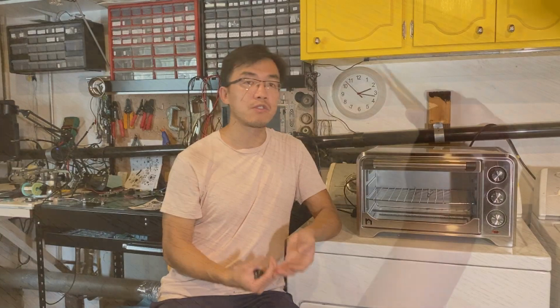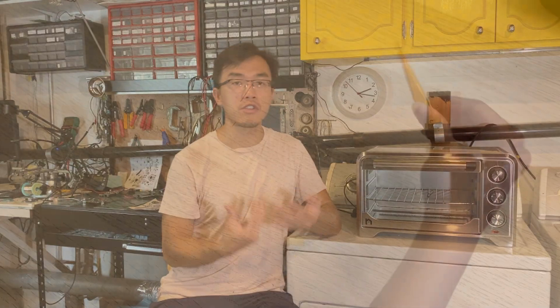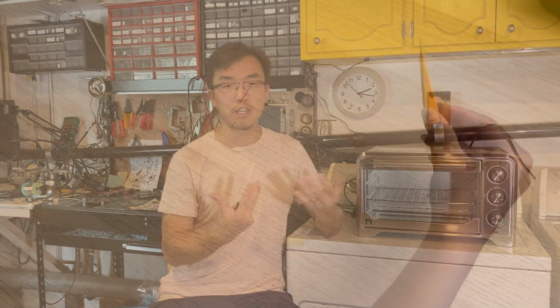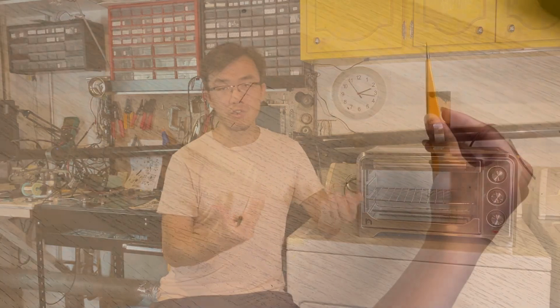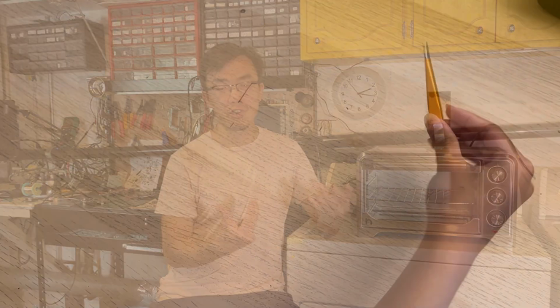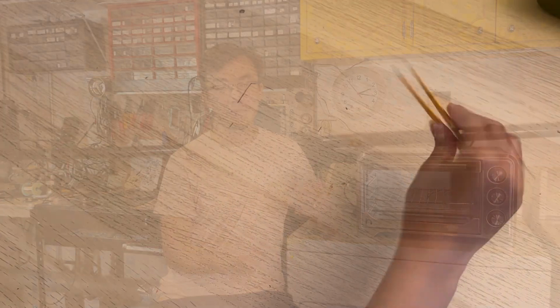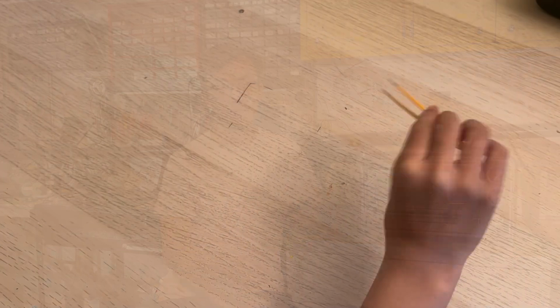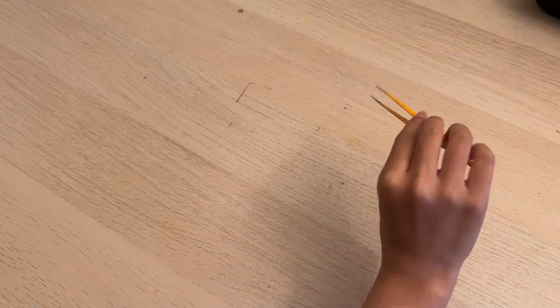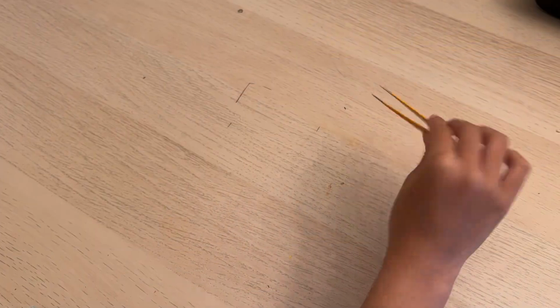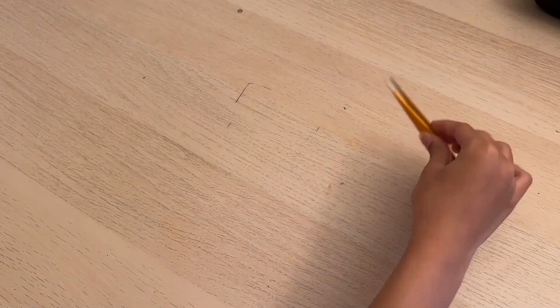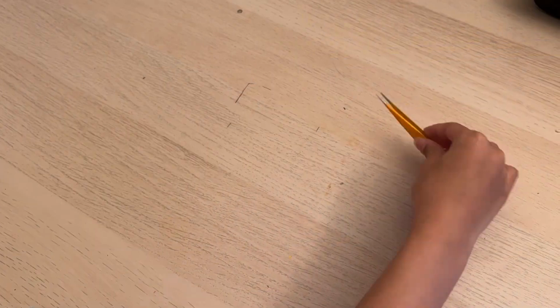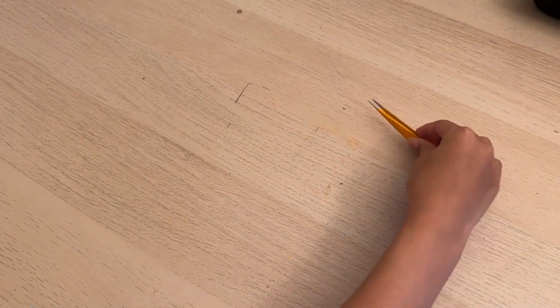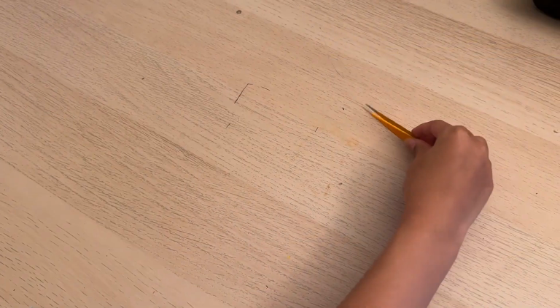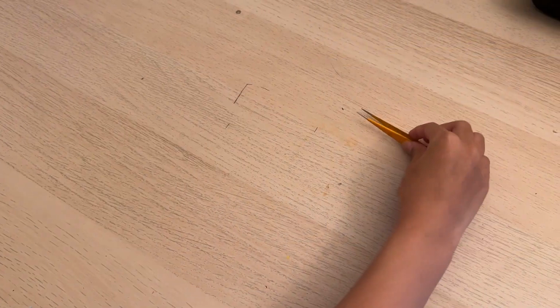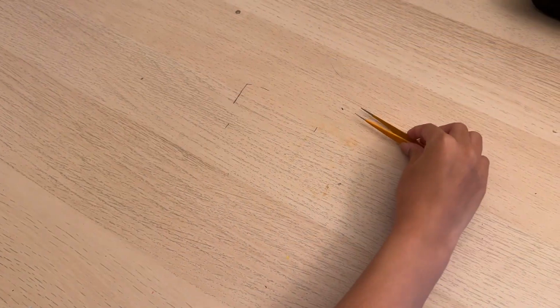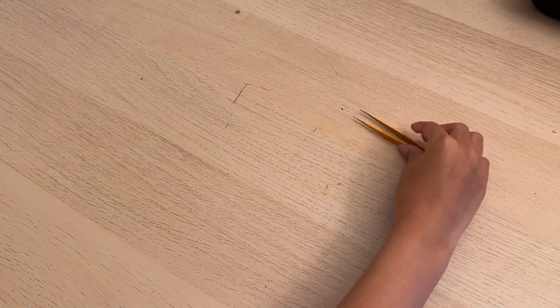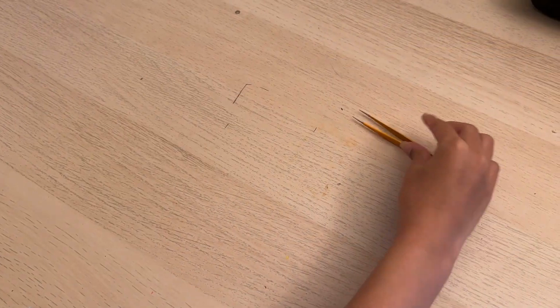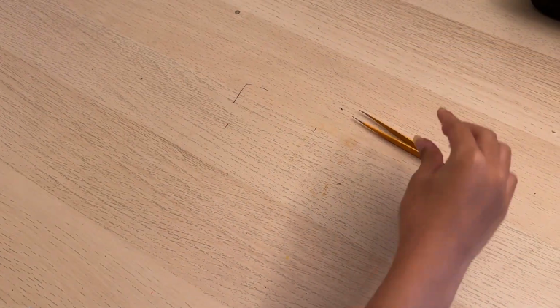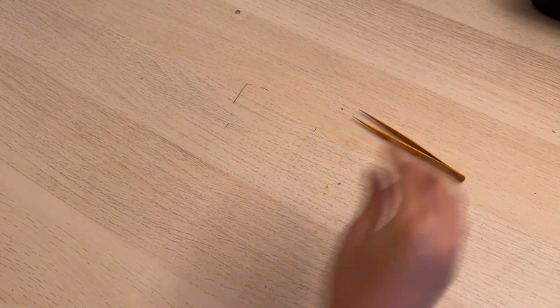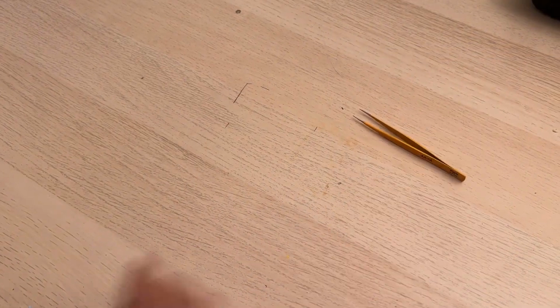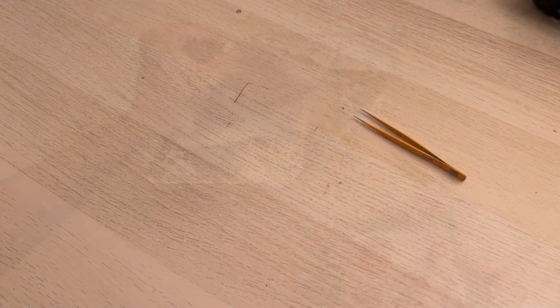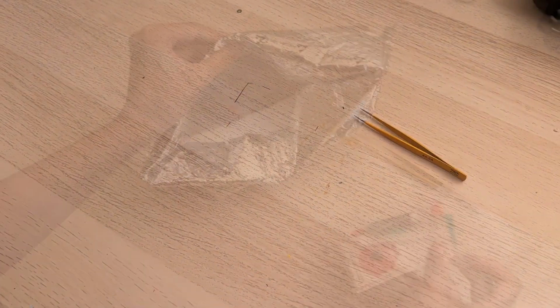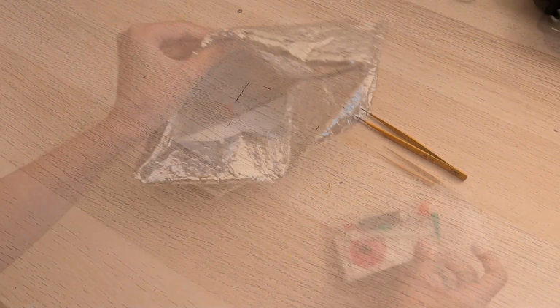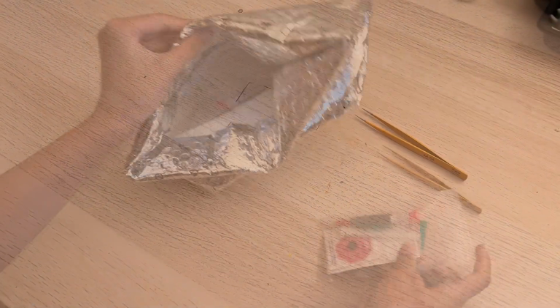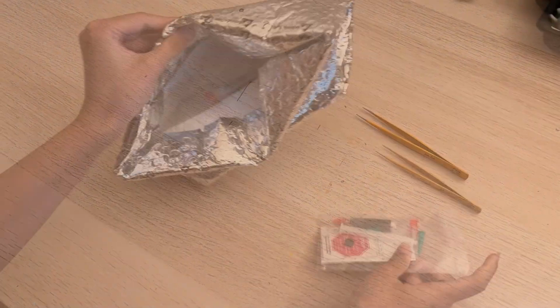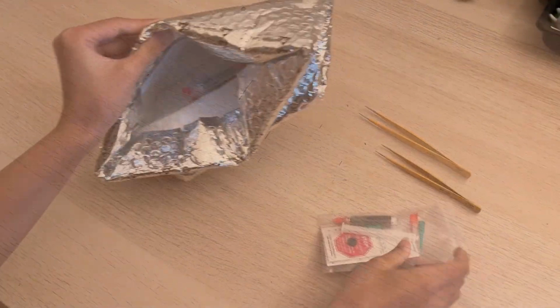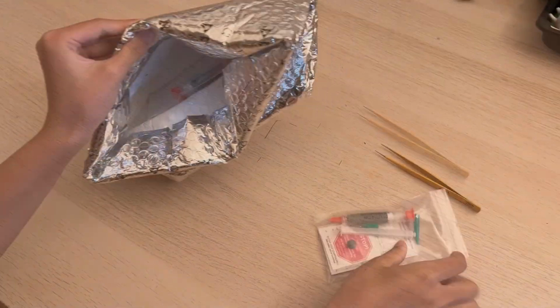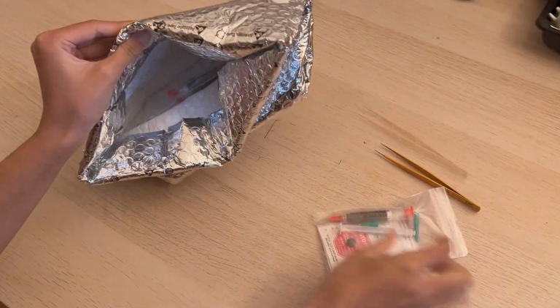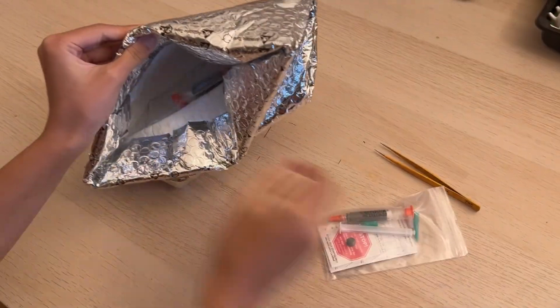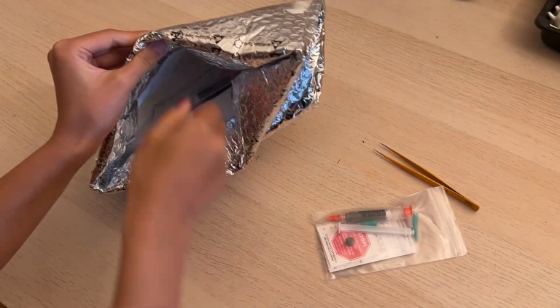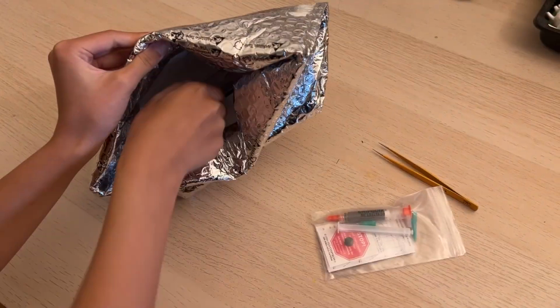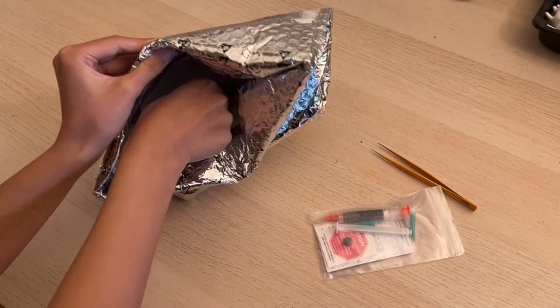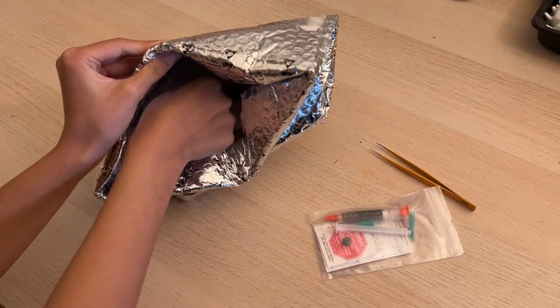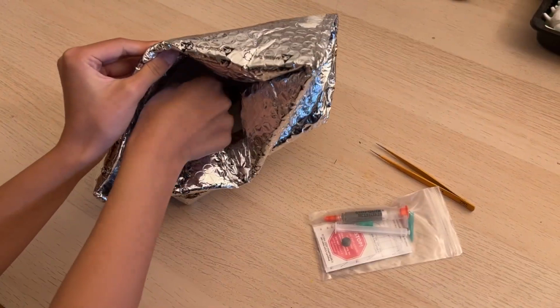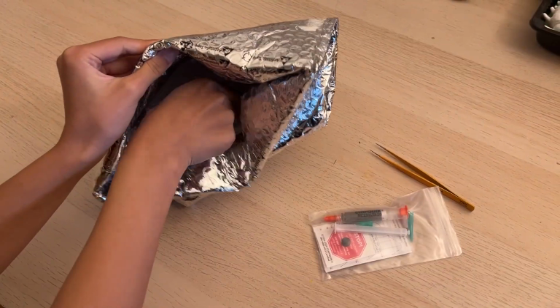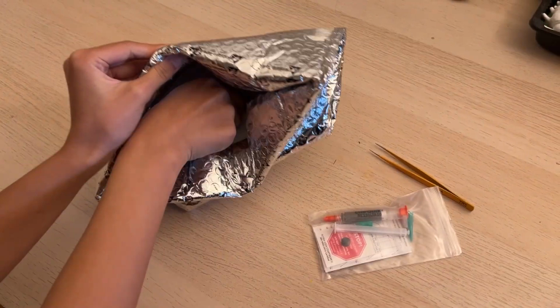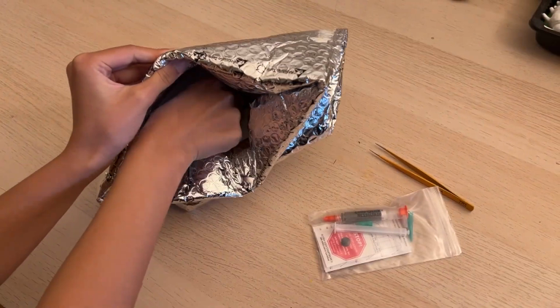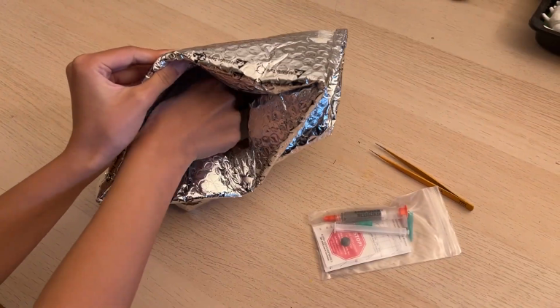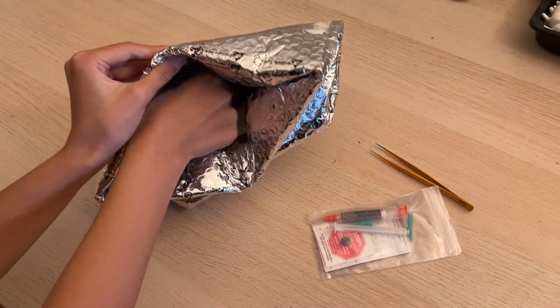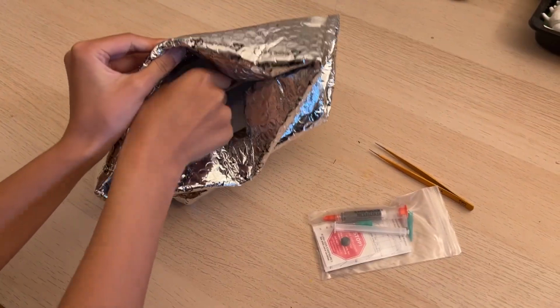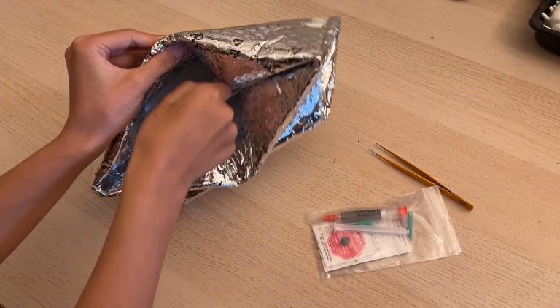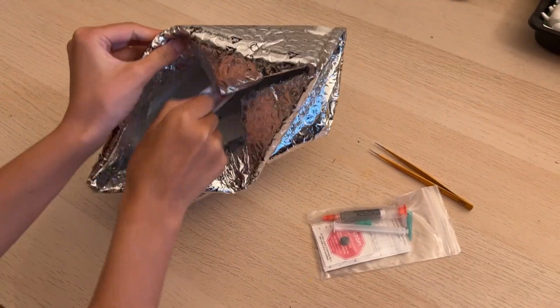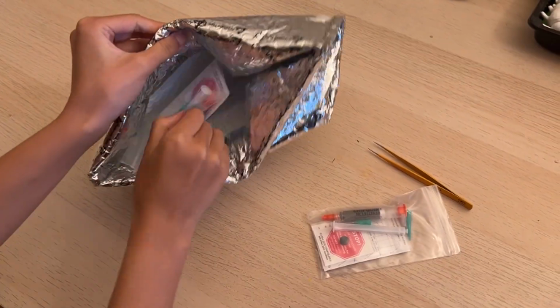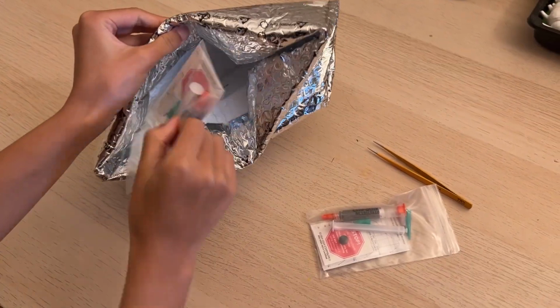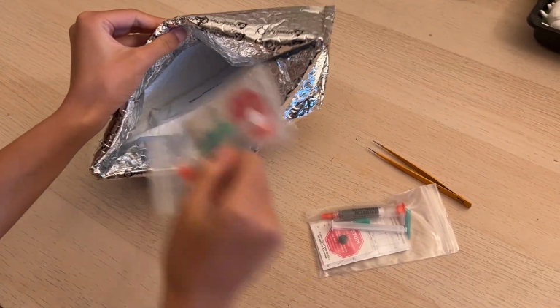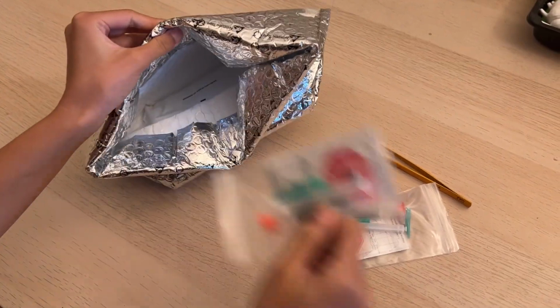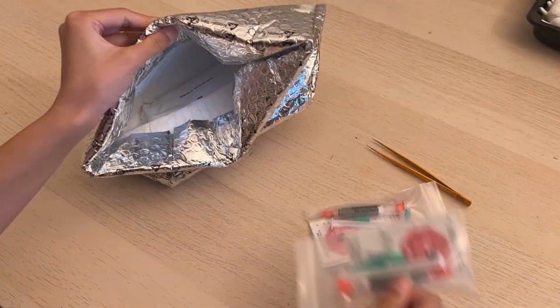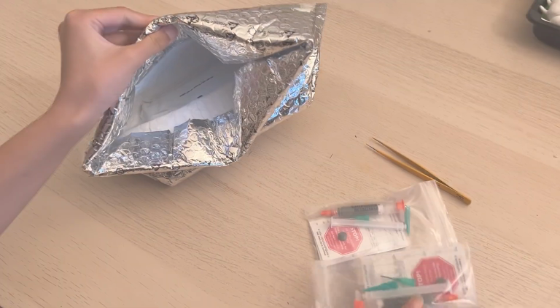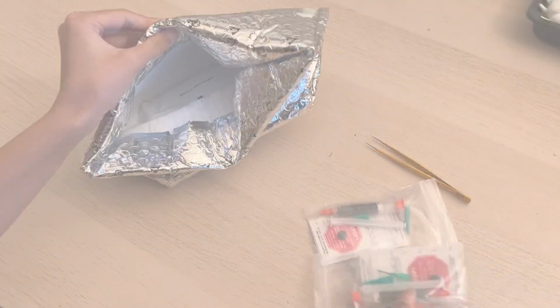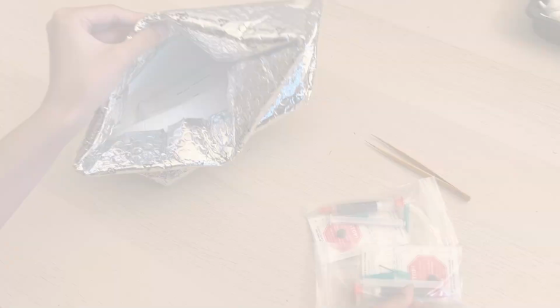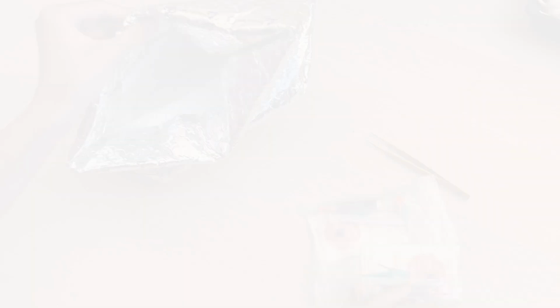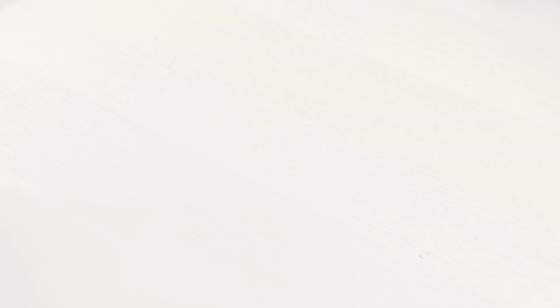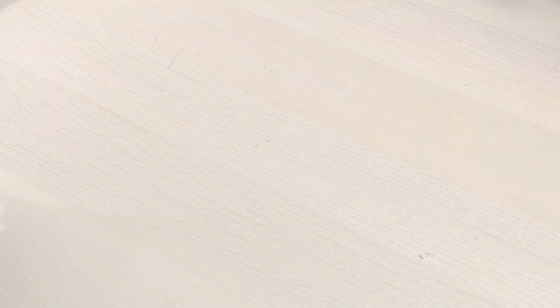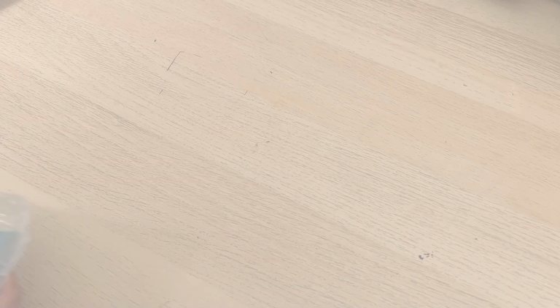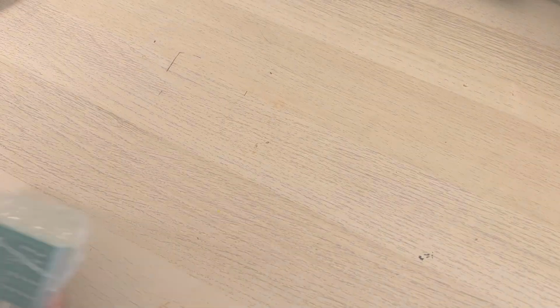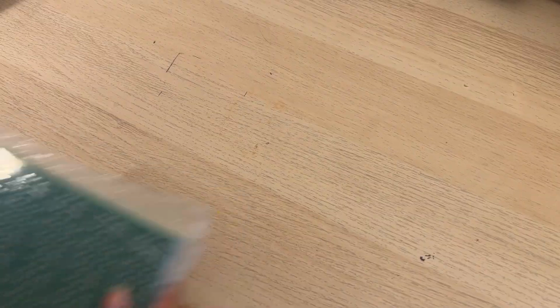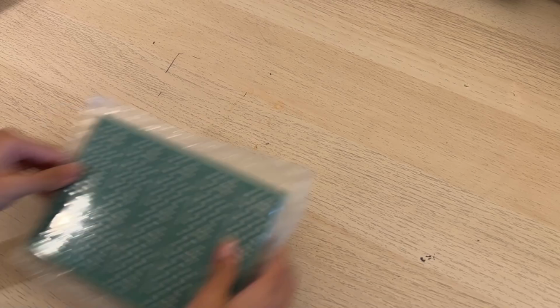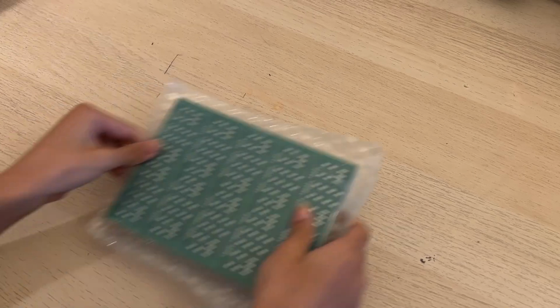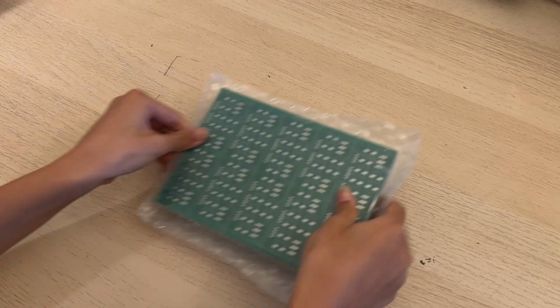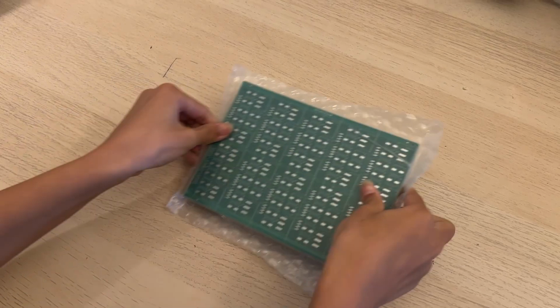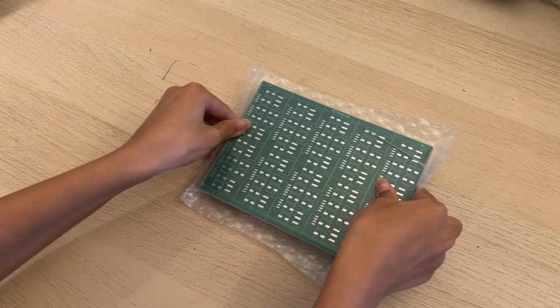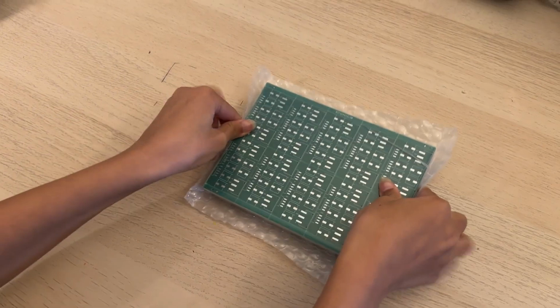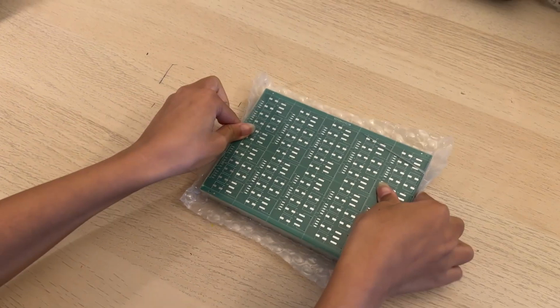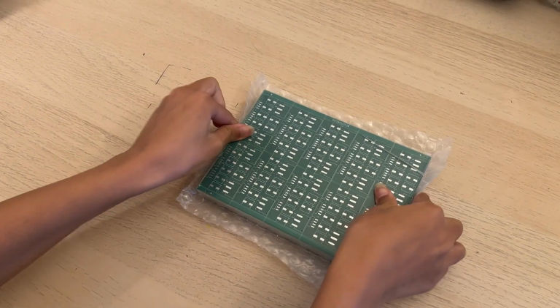Then, a good pair of tweezers and fresh solder paste. Now let's start.